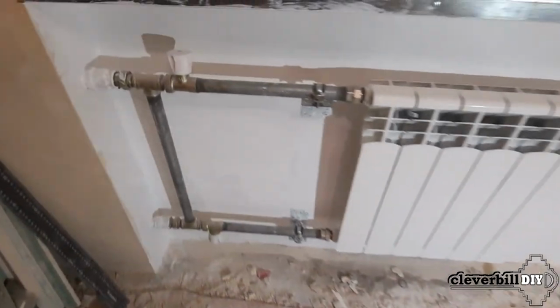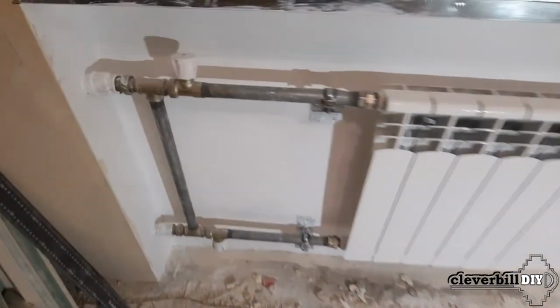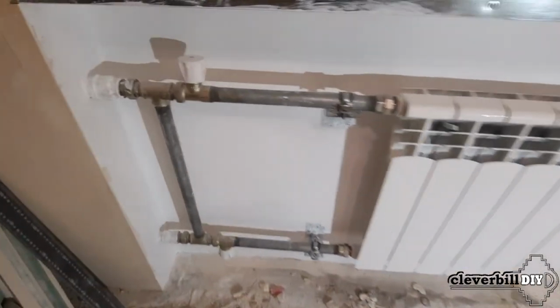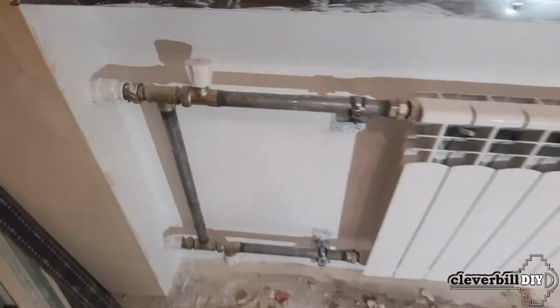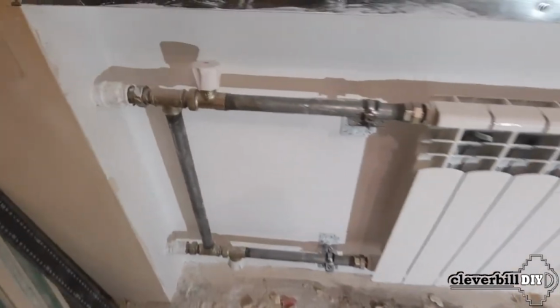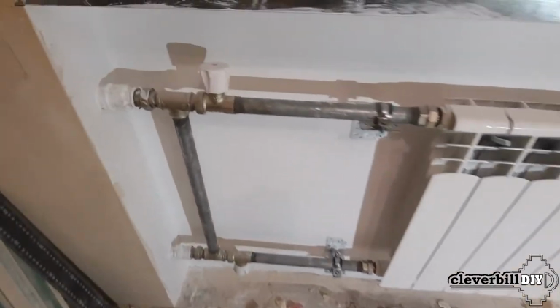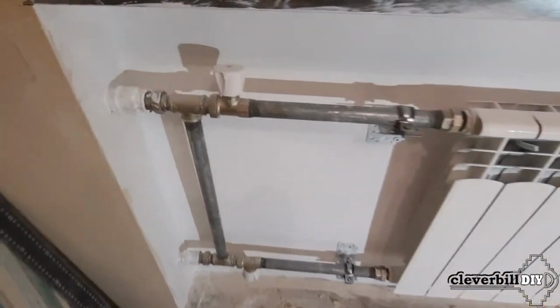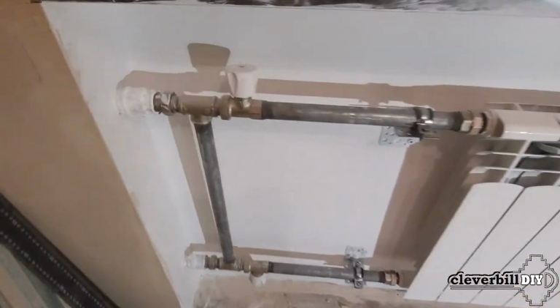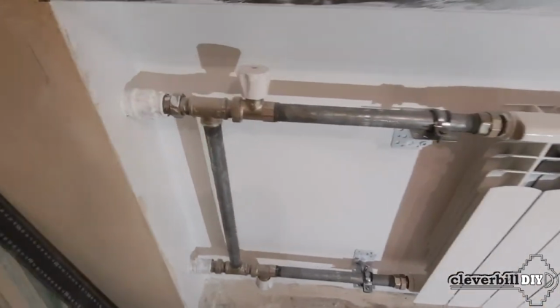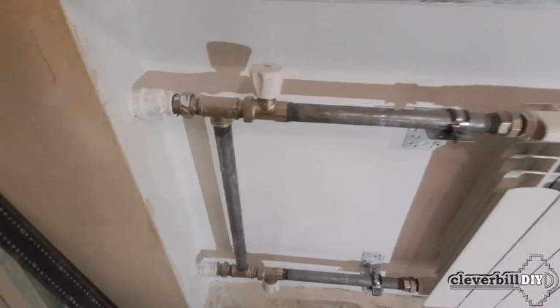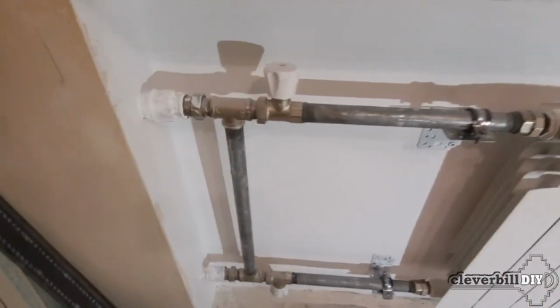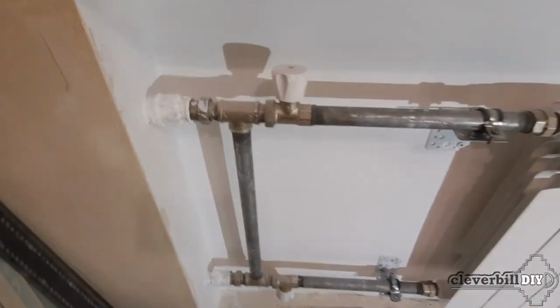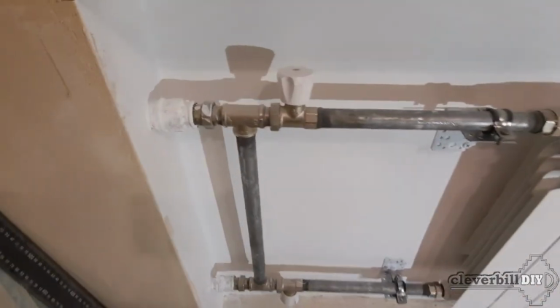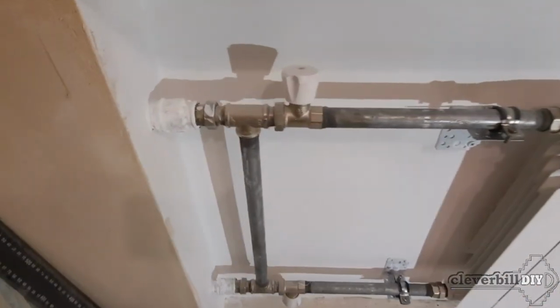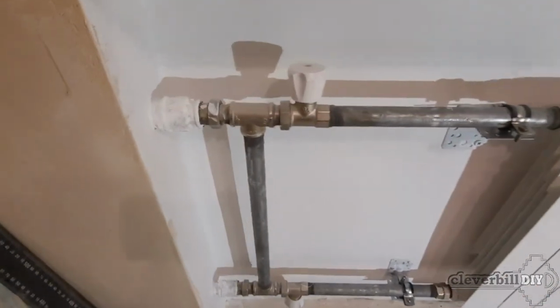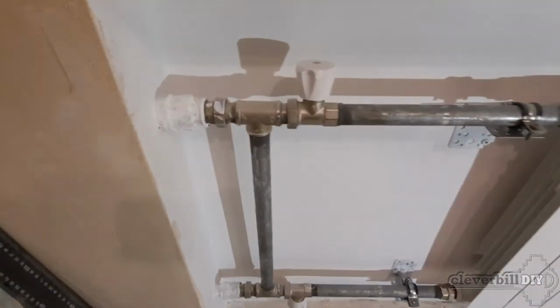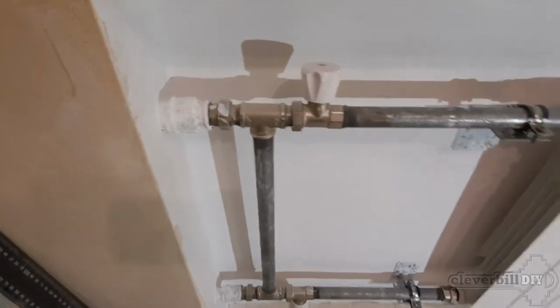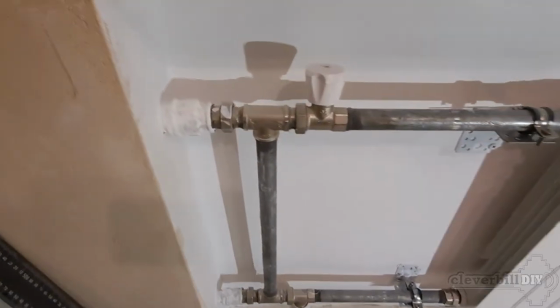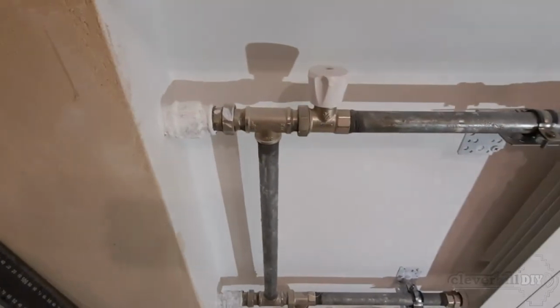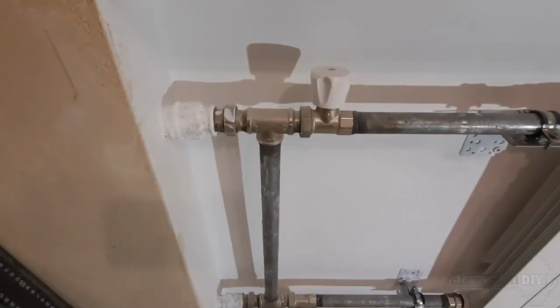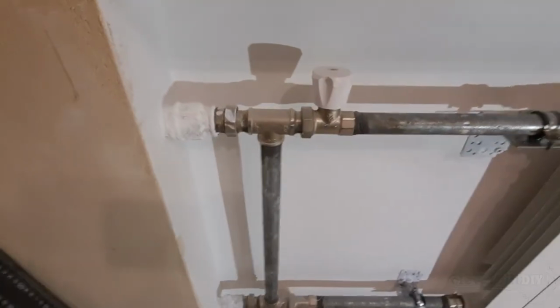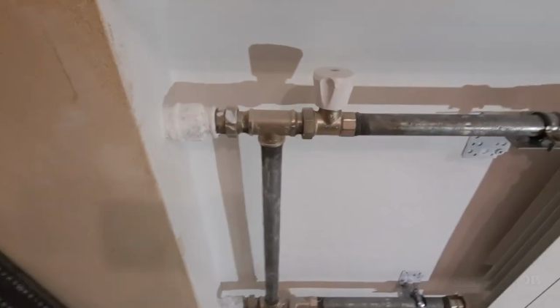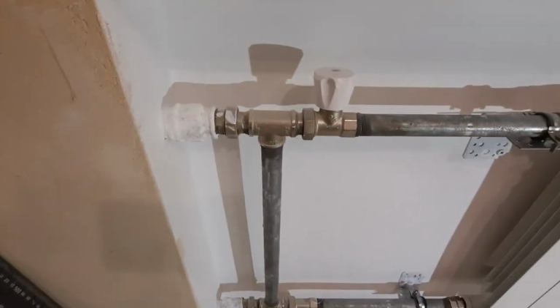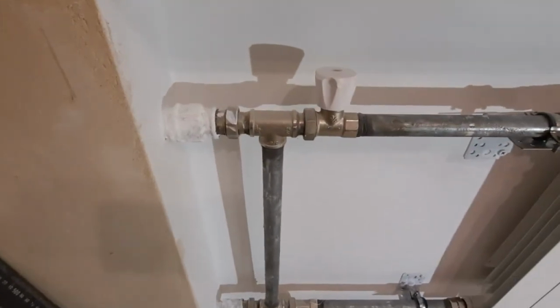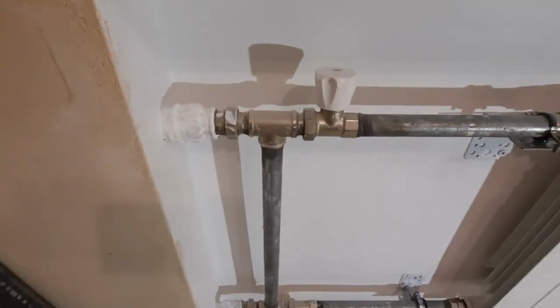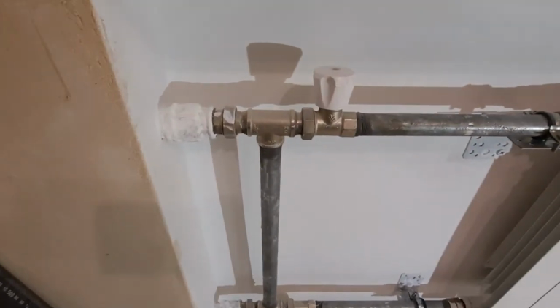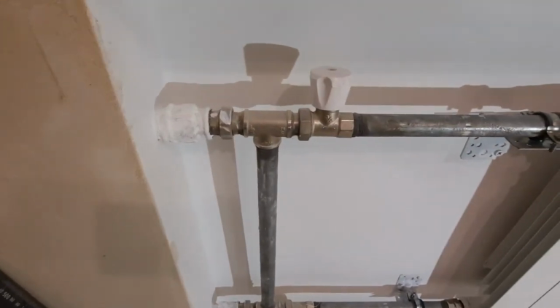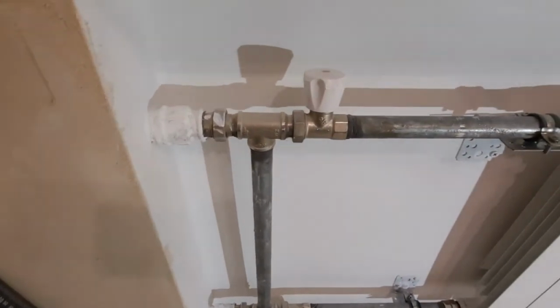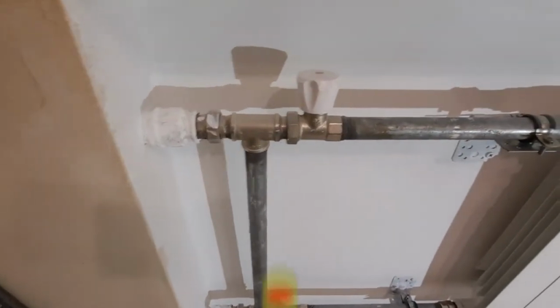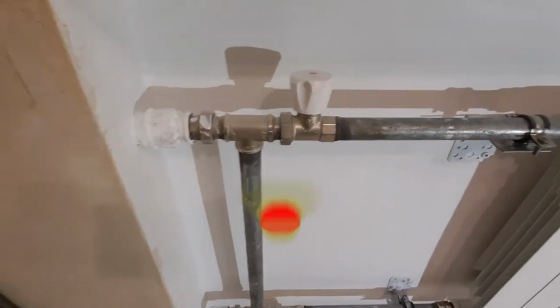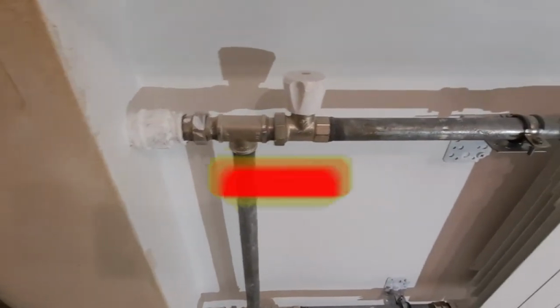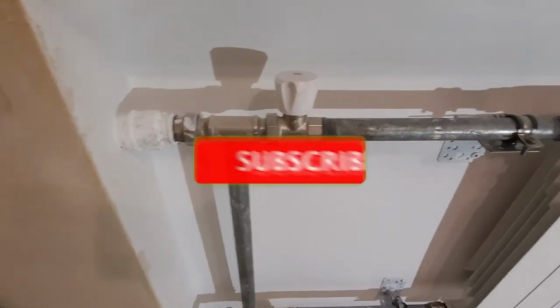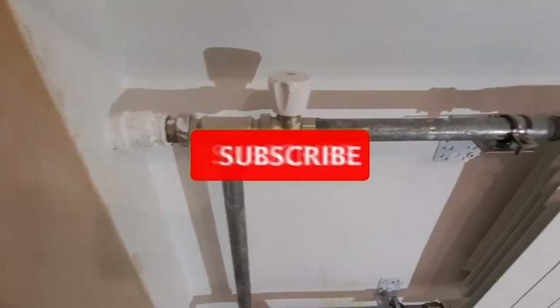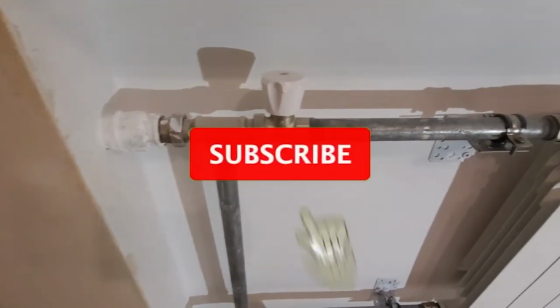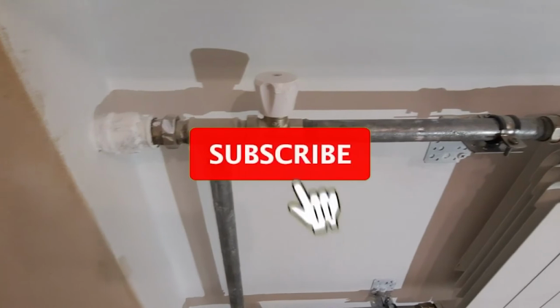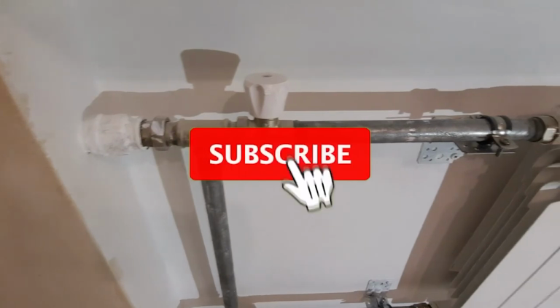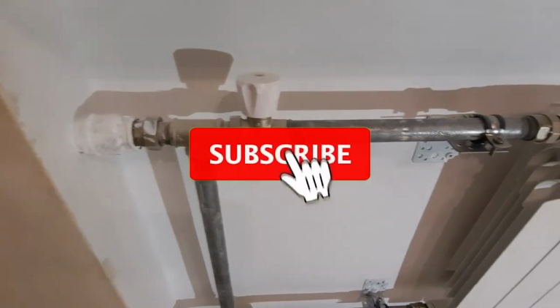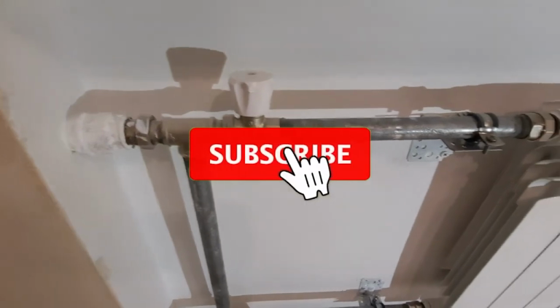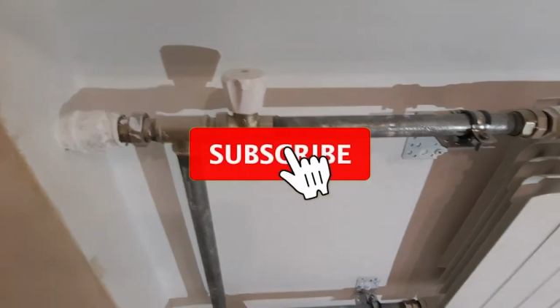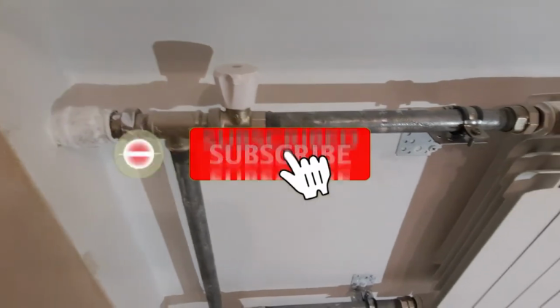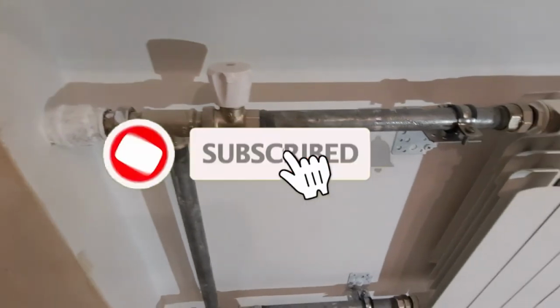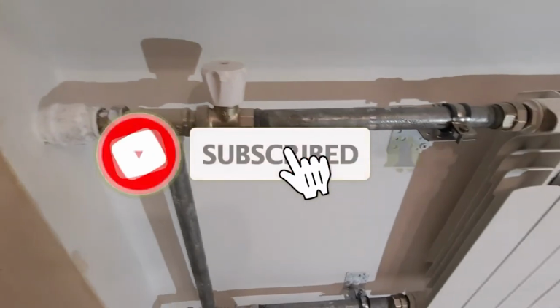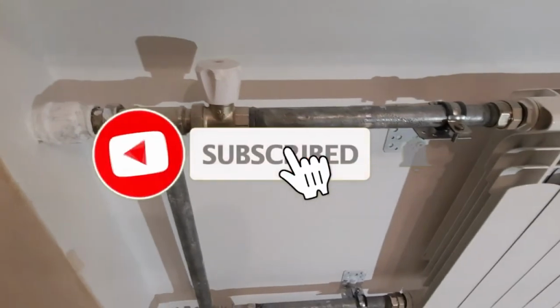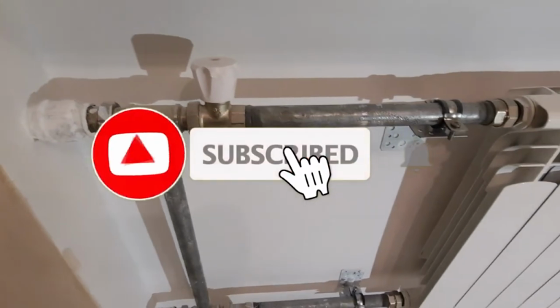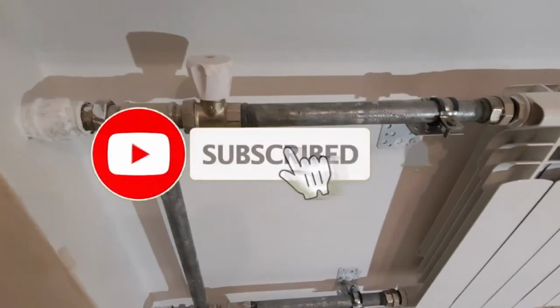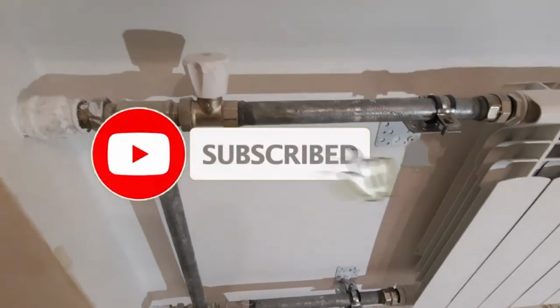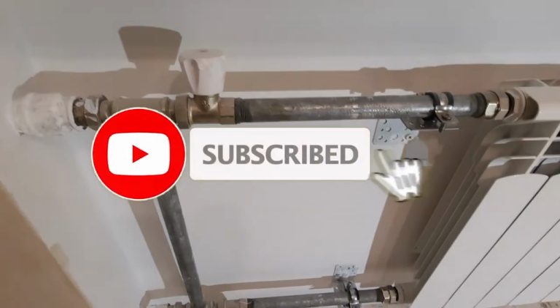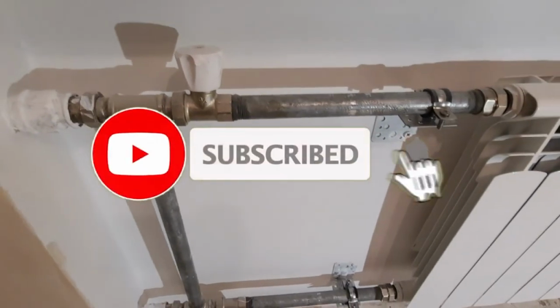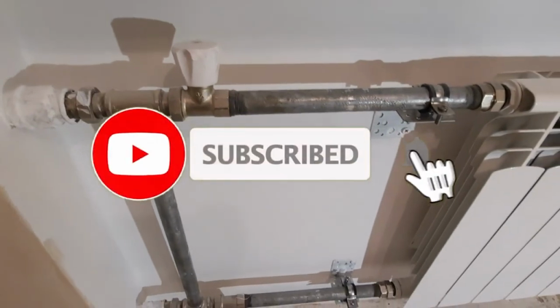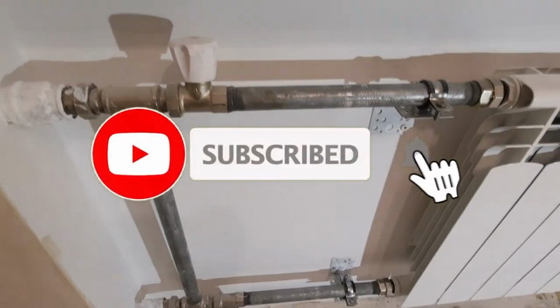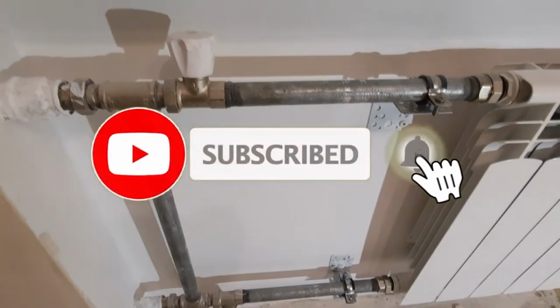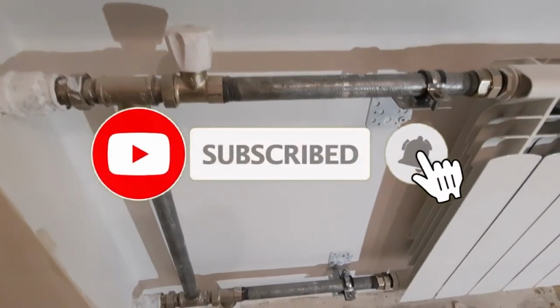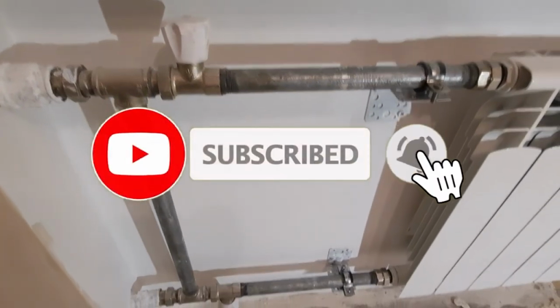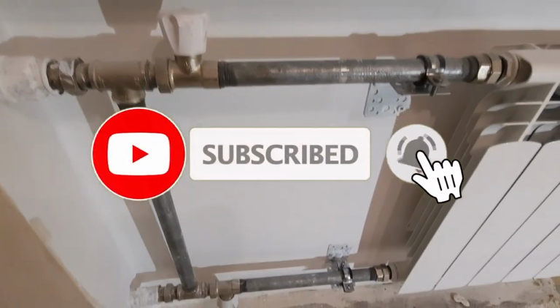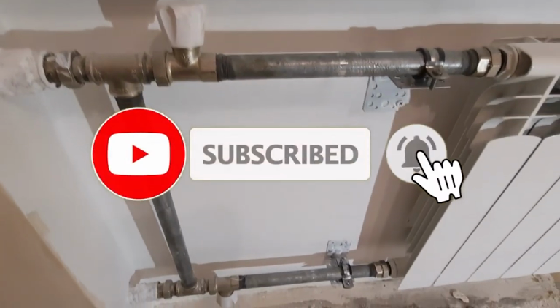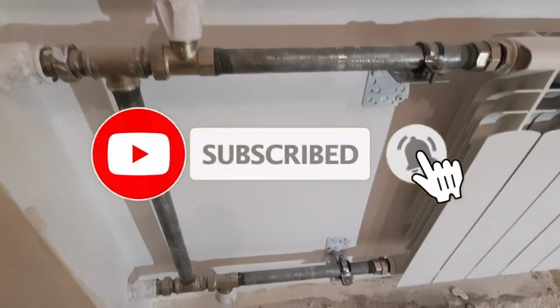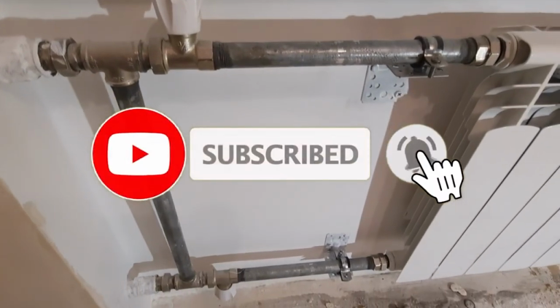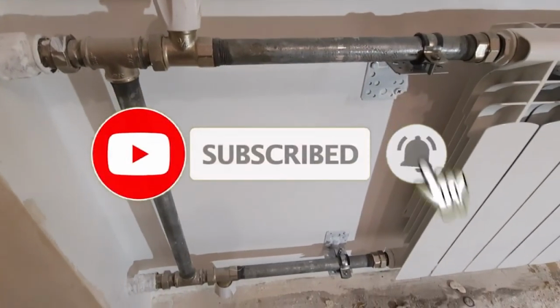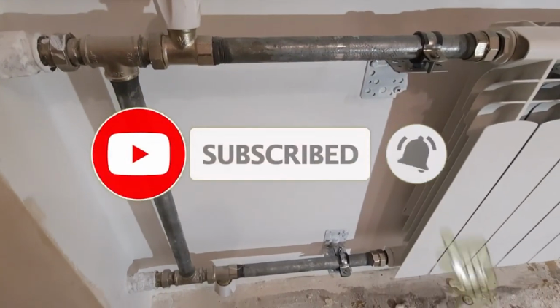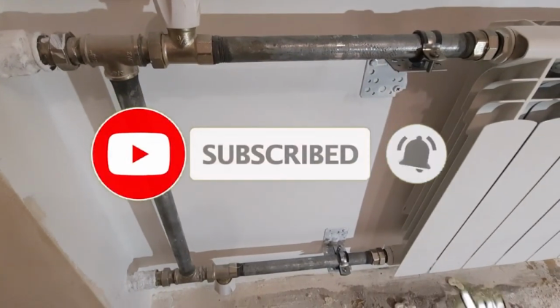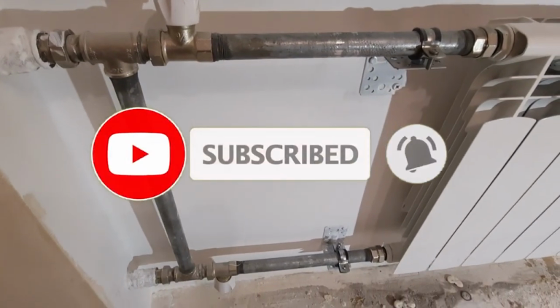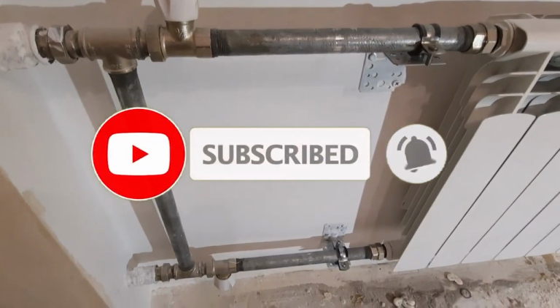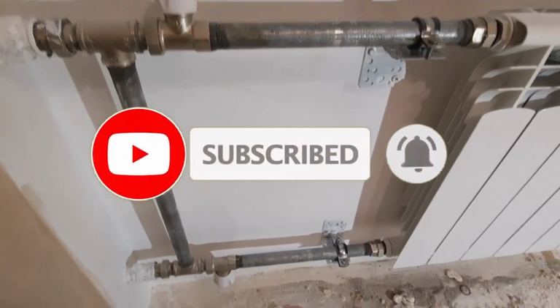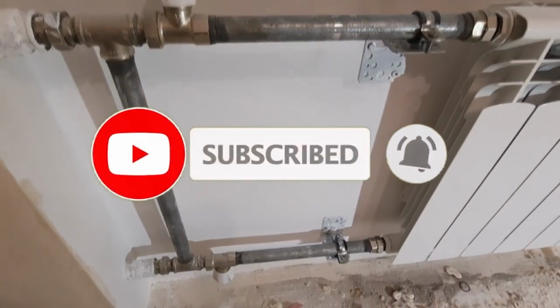The heating radiator is installed. Do not forget to subscribe to my channel. Good luck everyone, and see you soon friends.